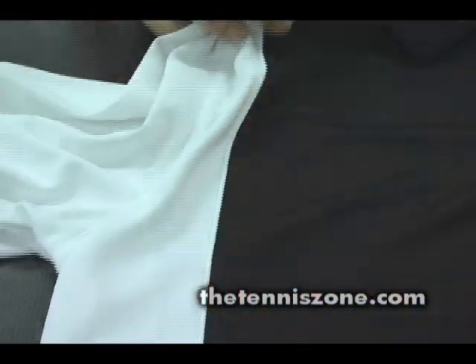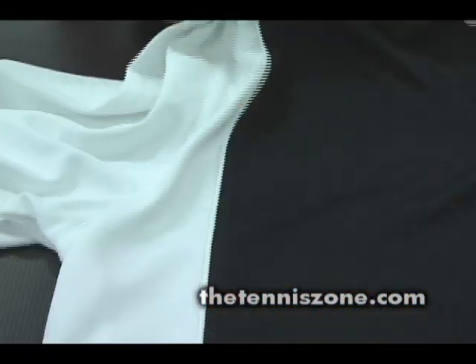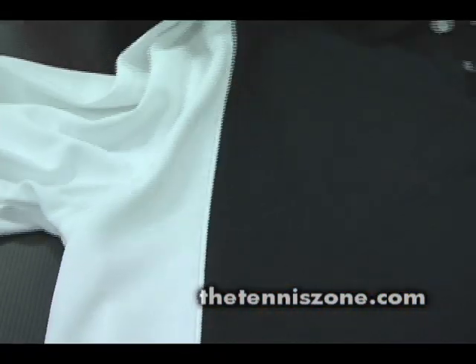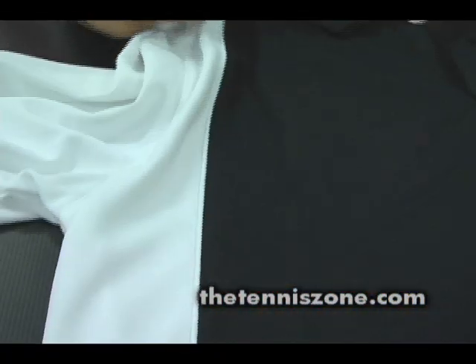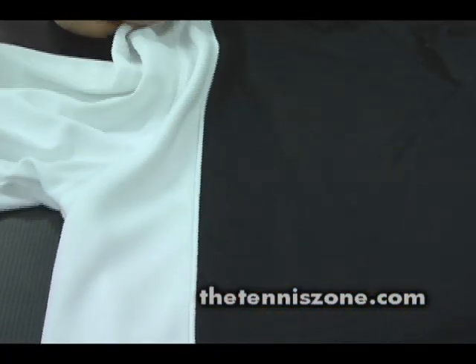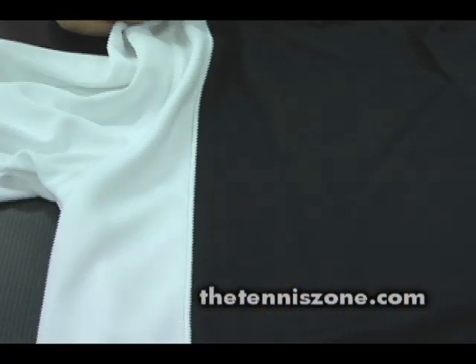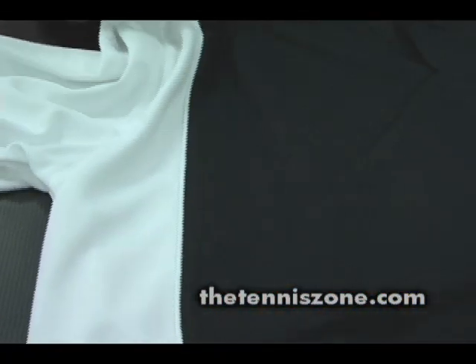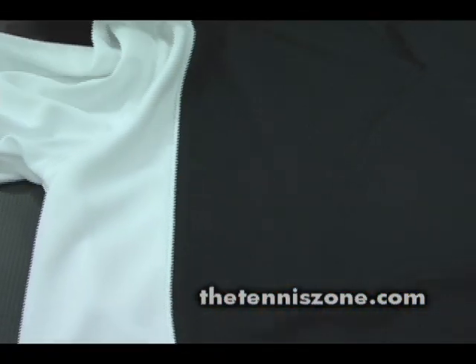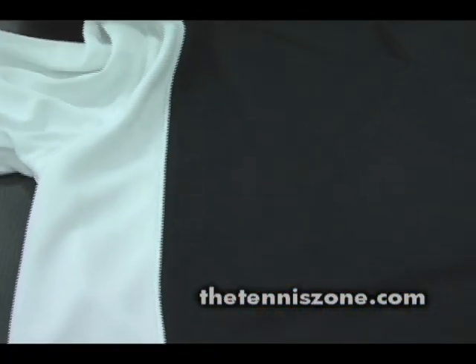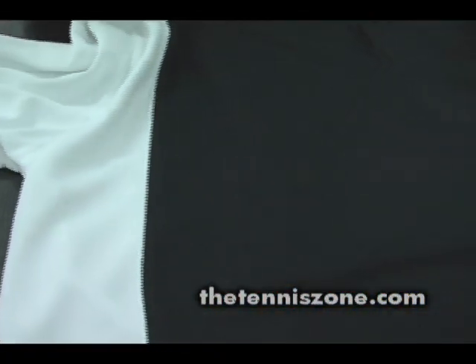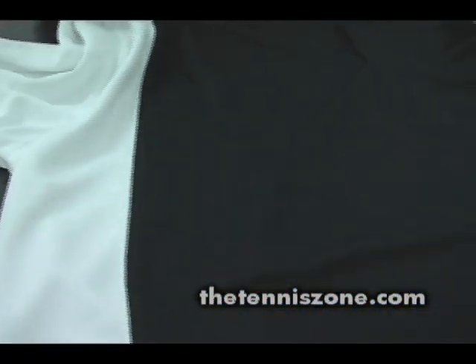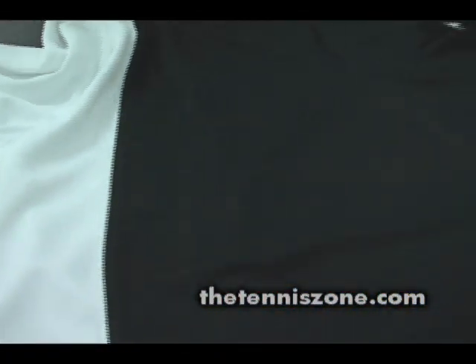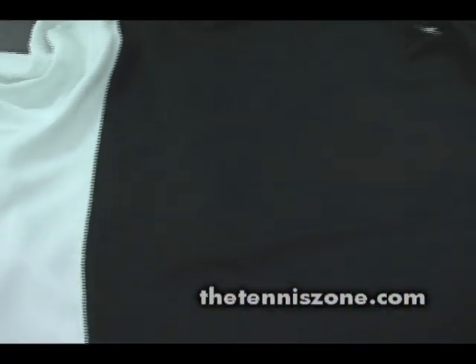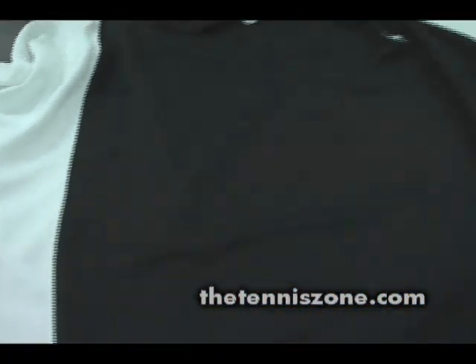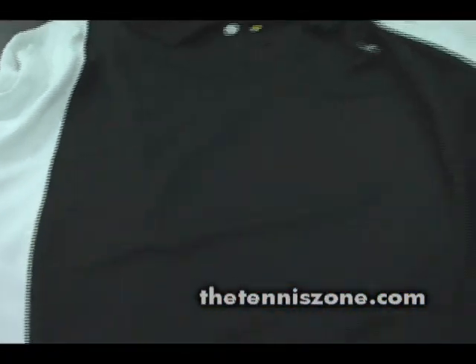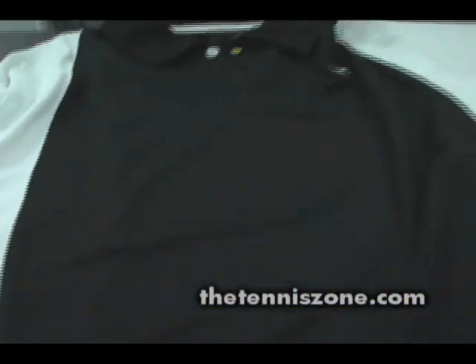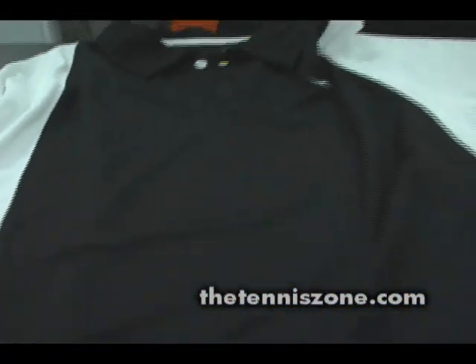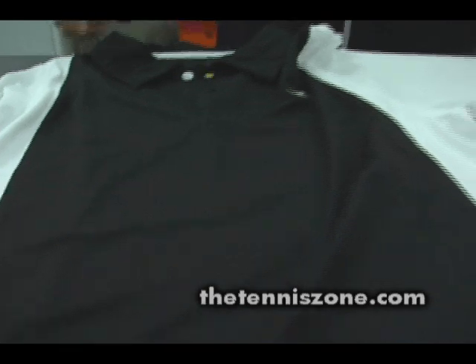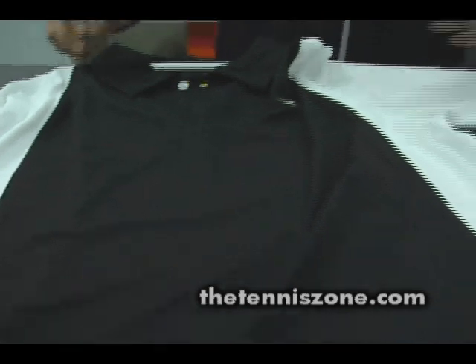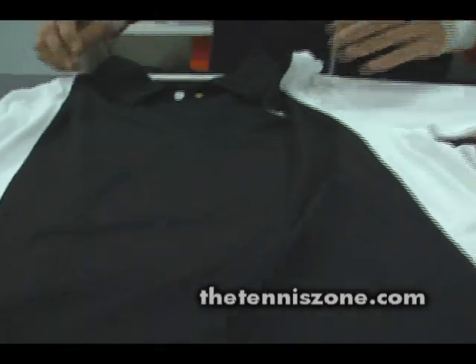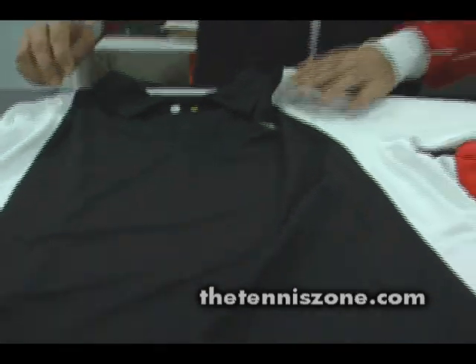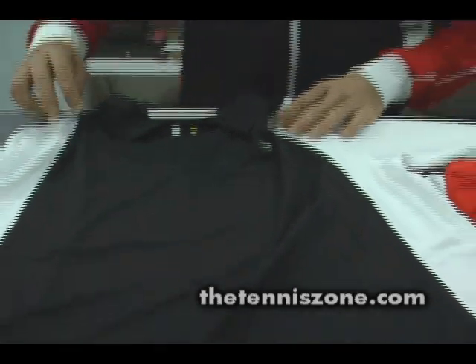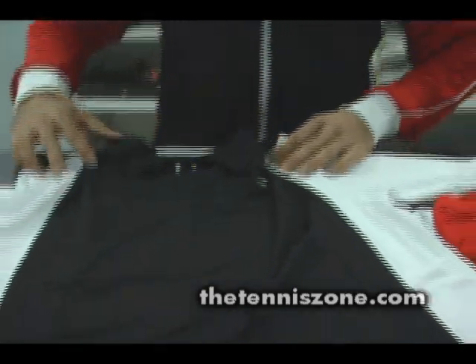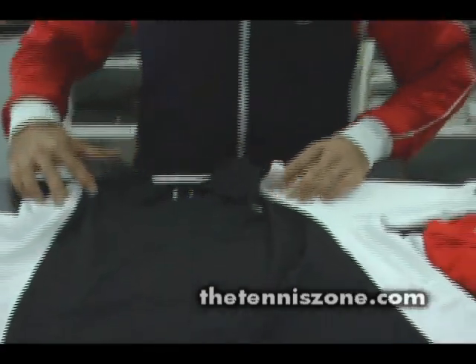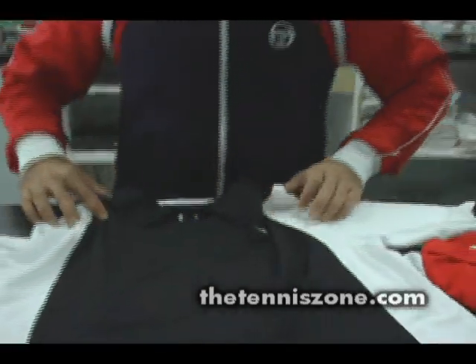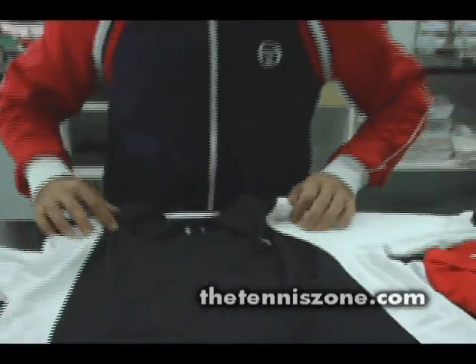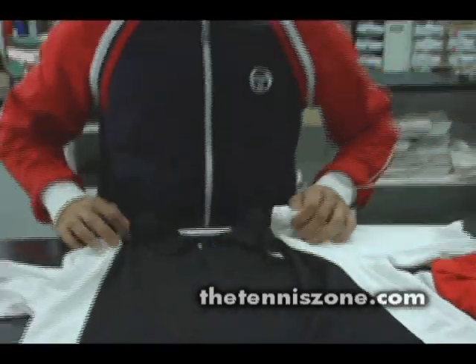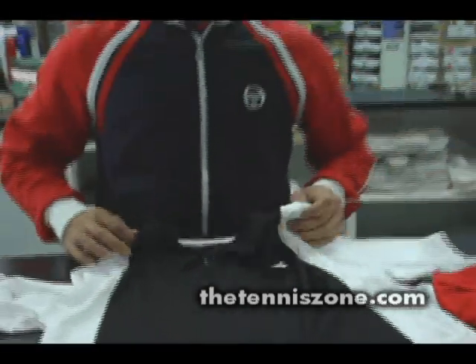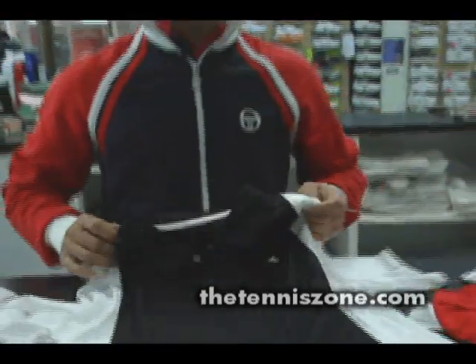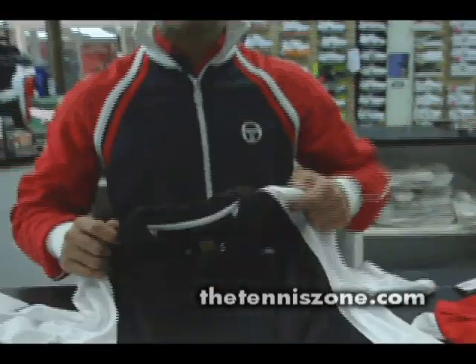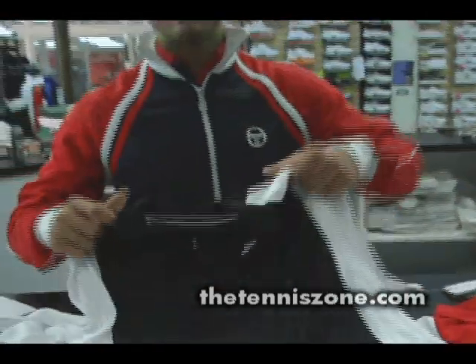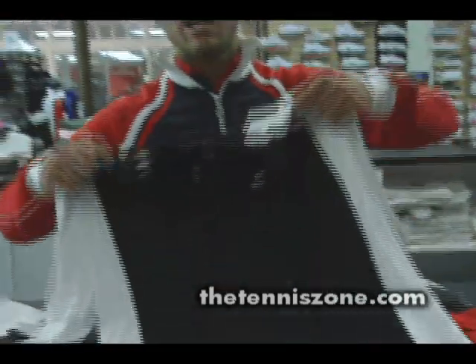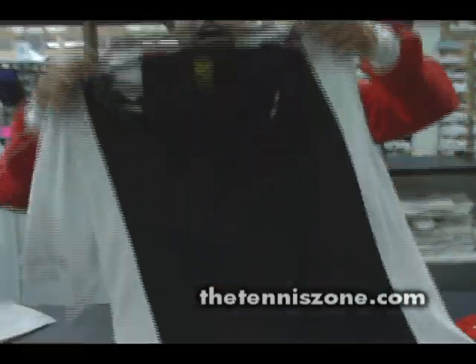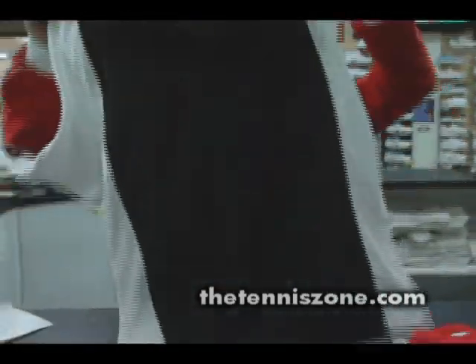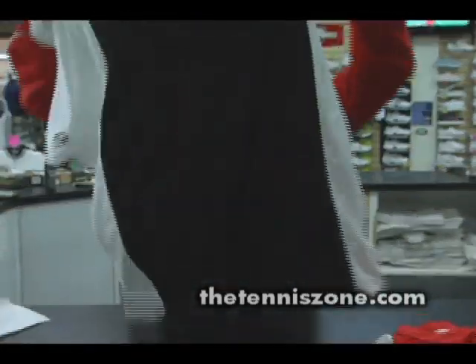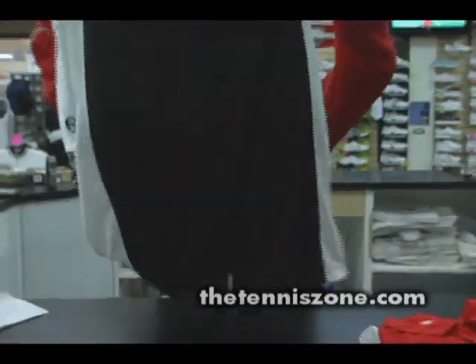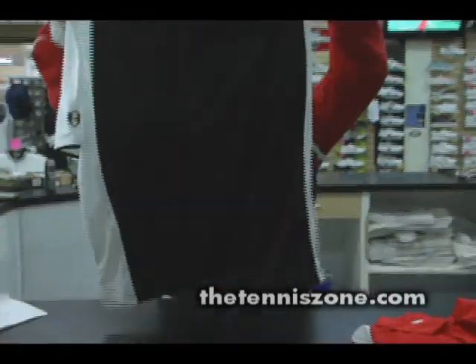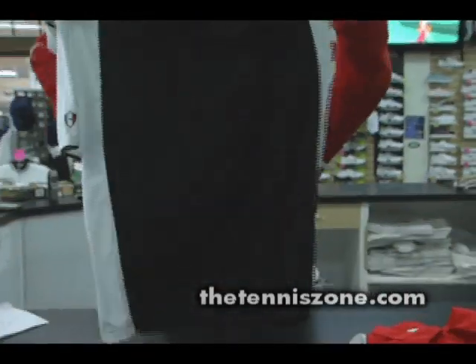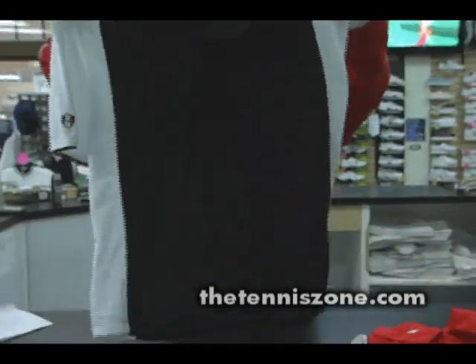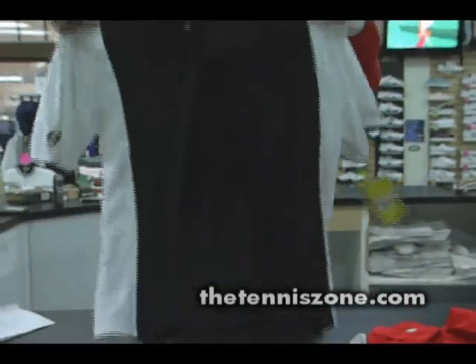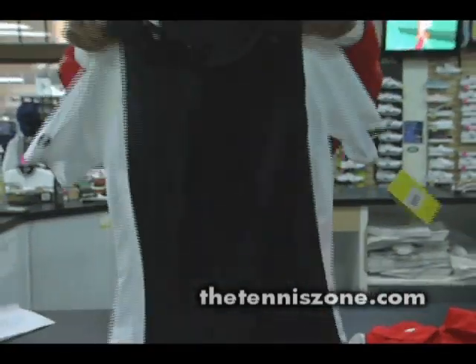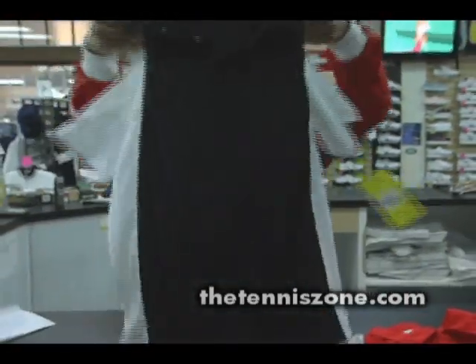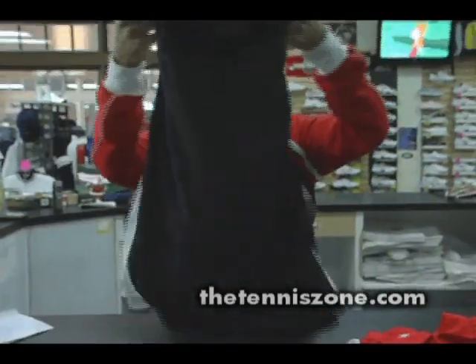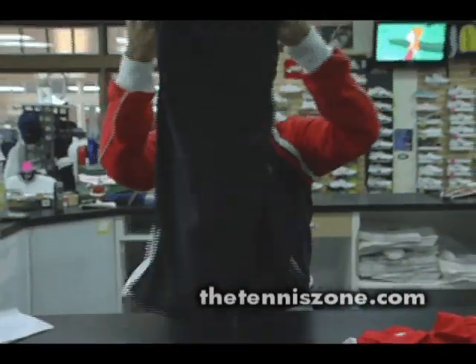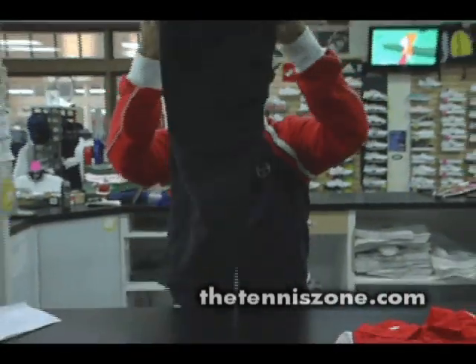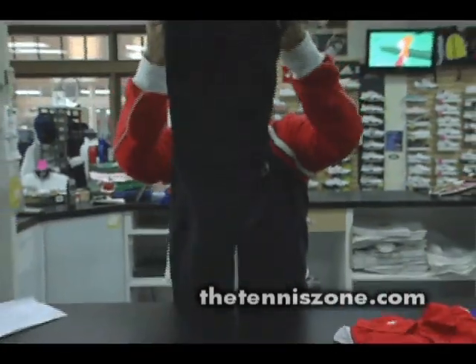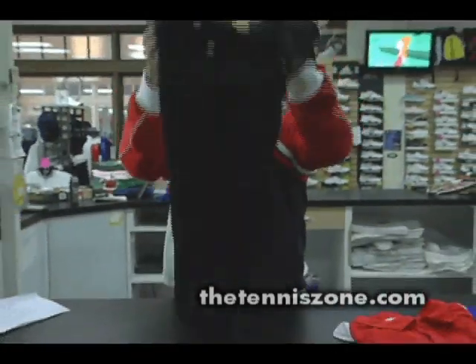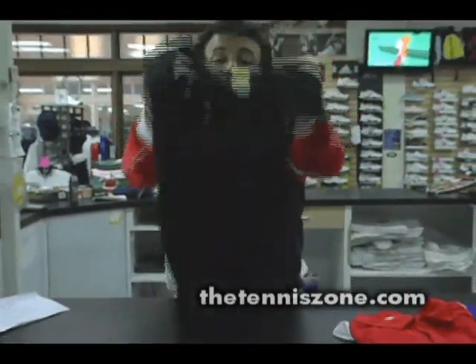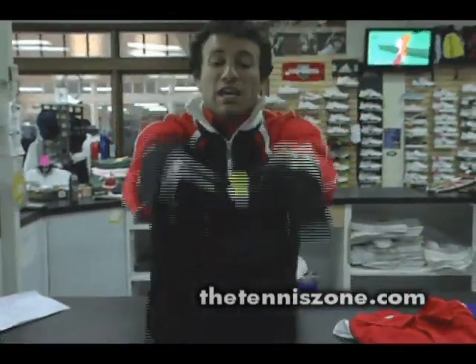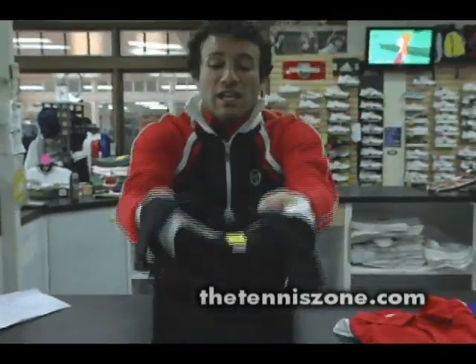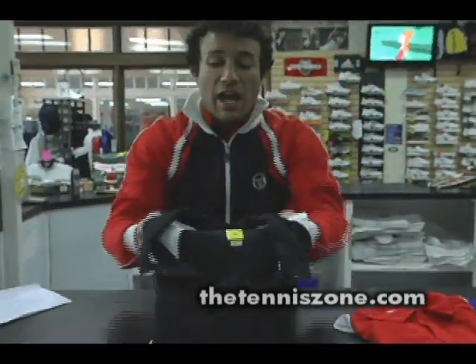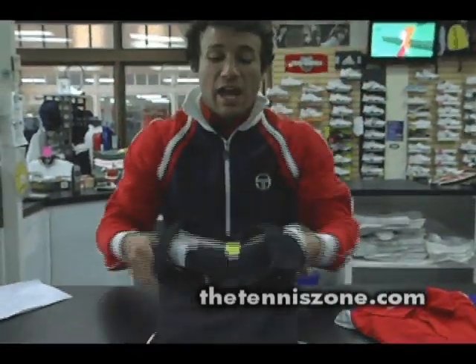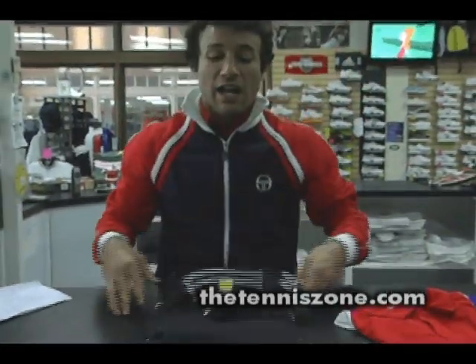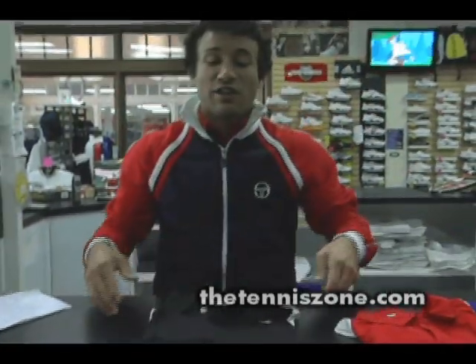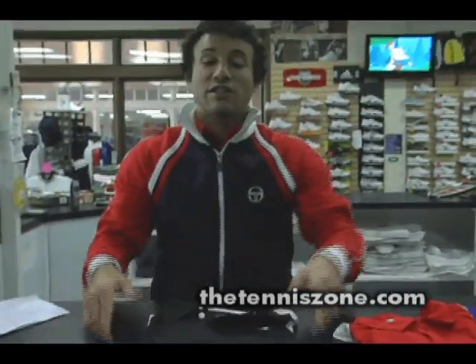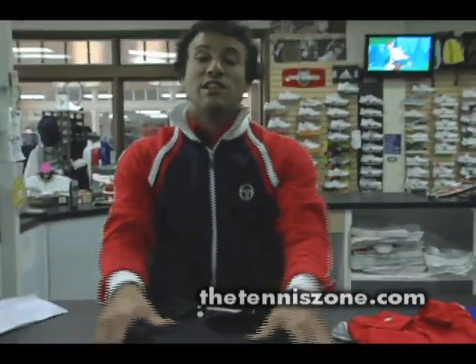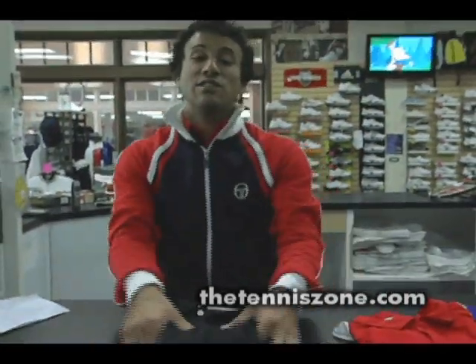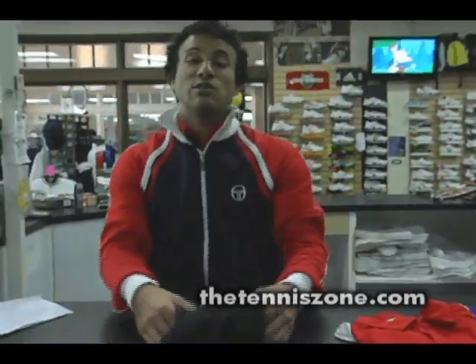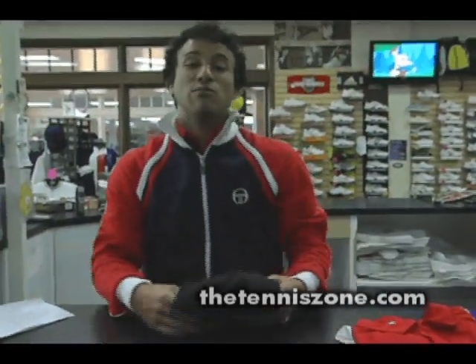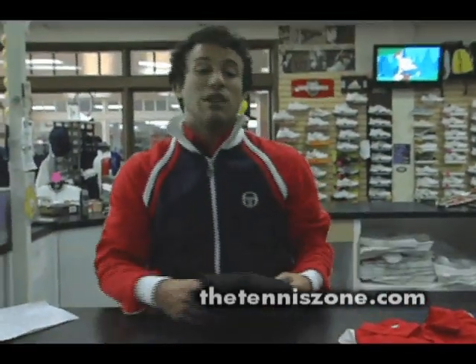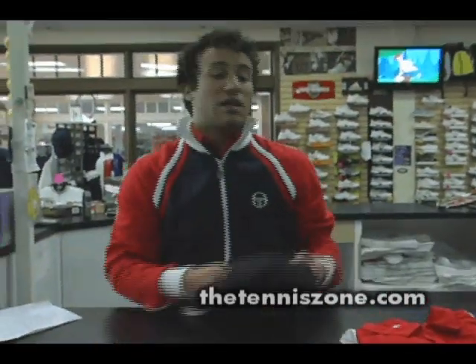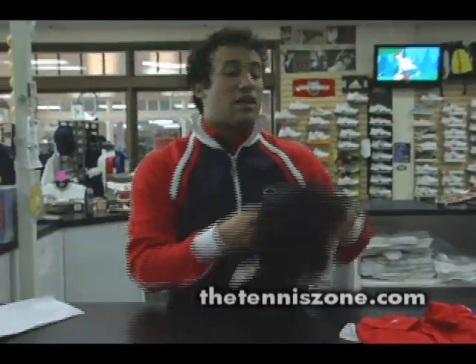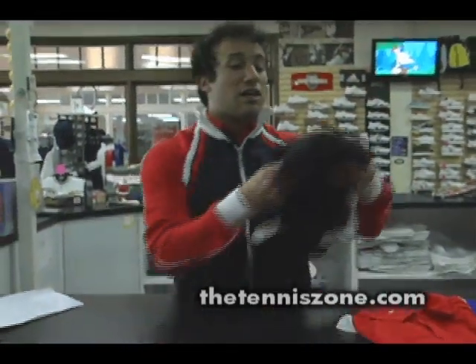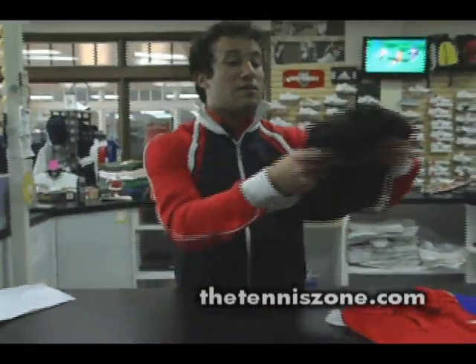They come in all sizes and three different colors, and they're available right now at Tennis Zone and at thetenniszone.com.